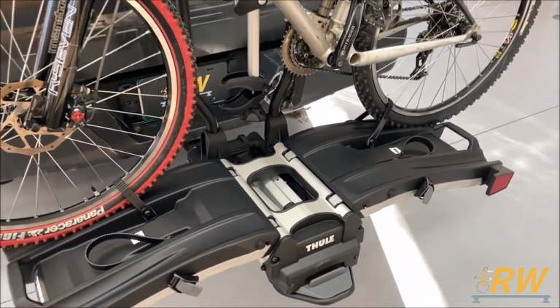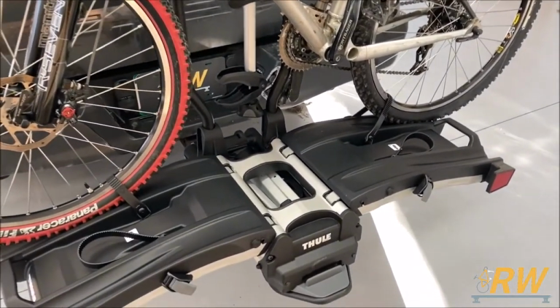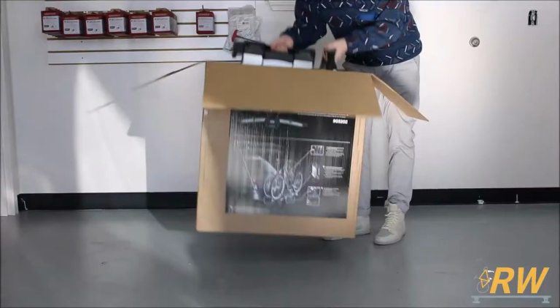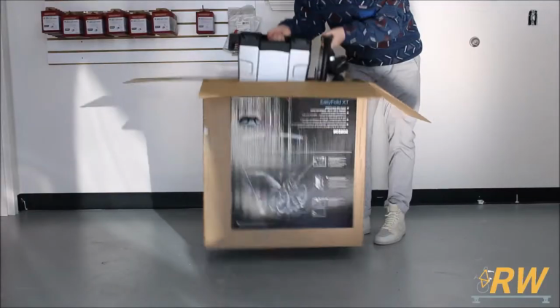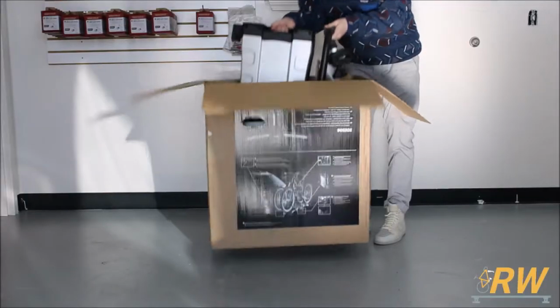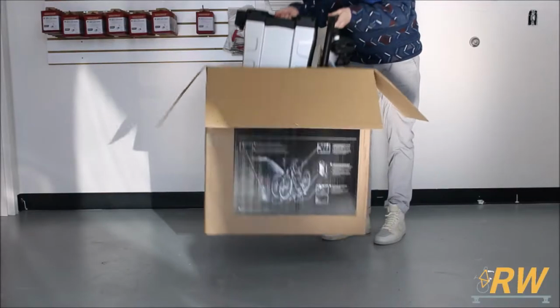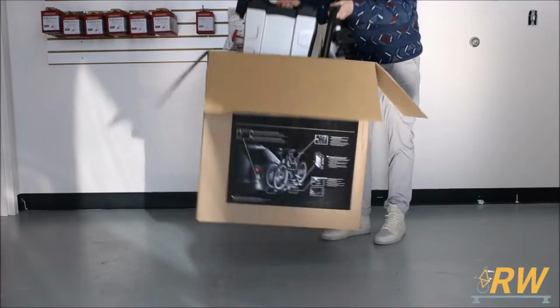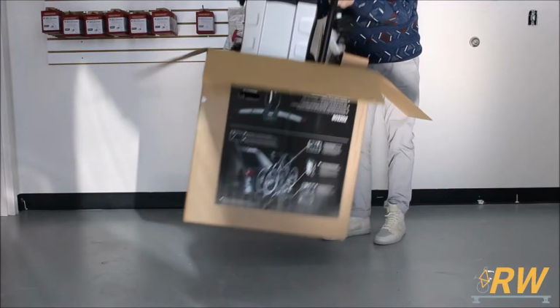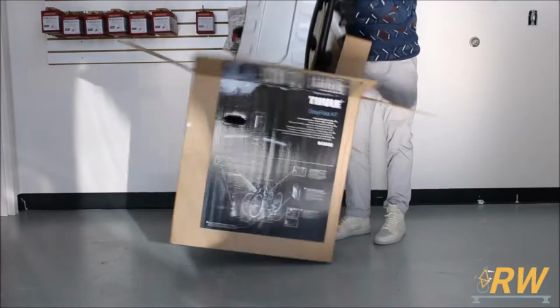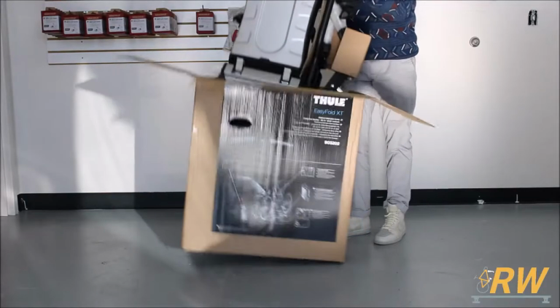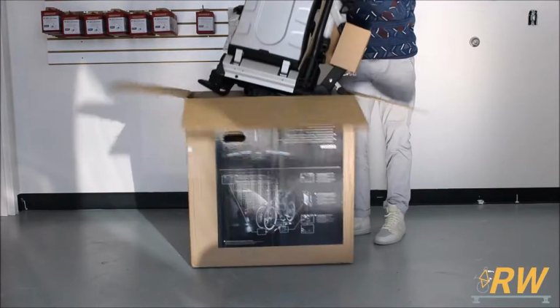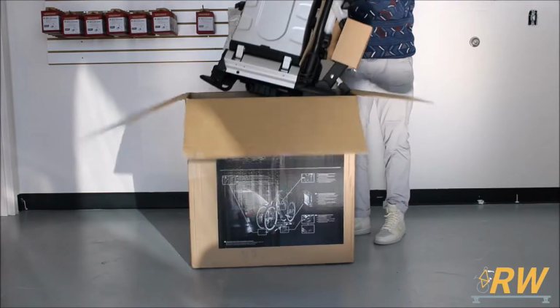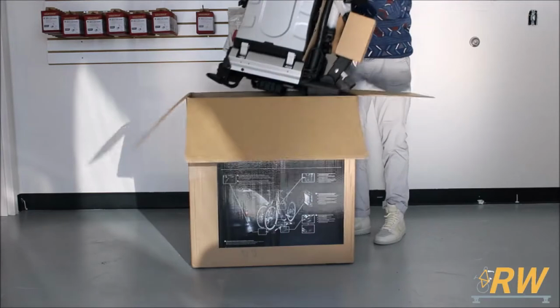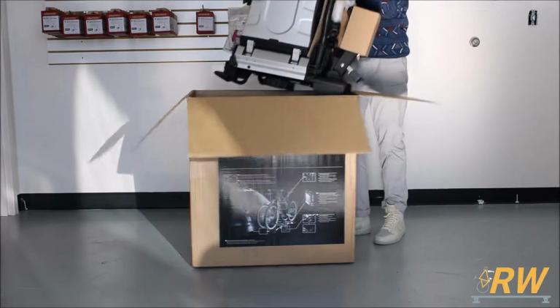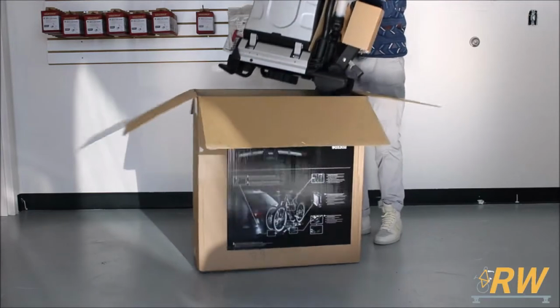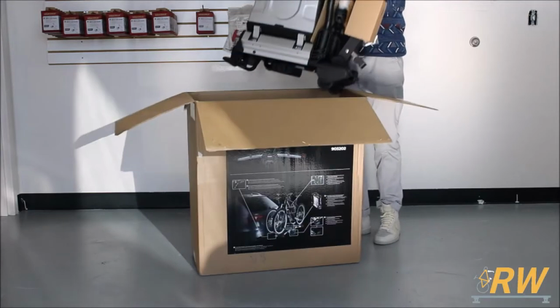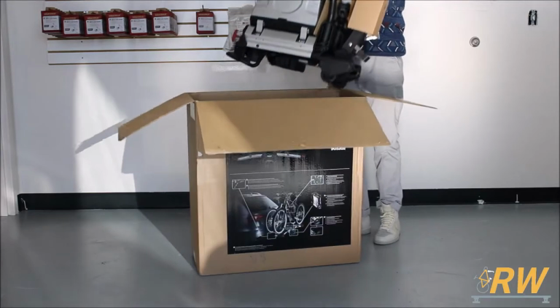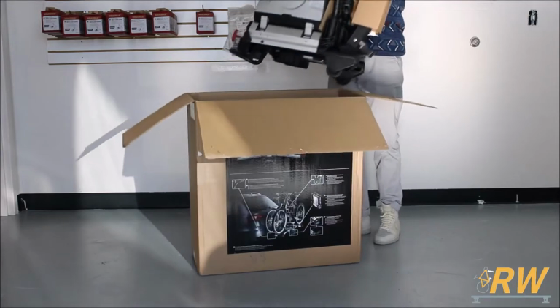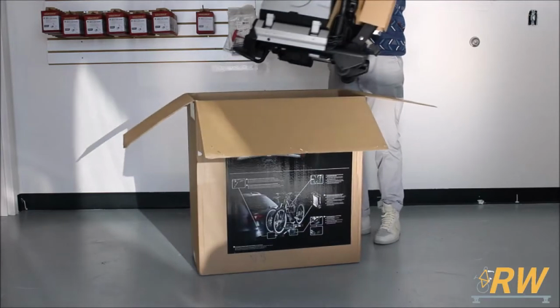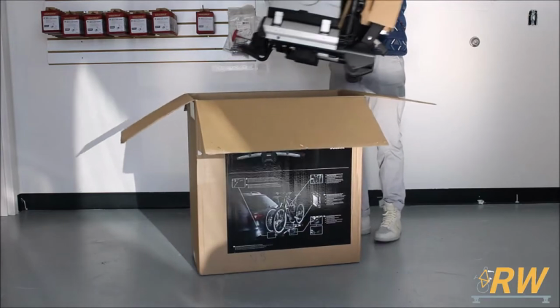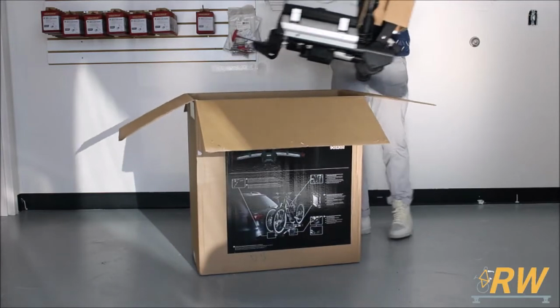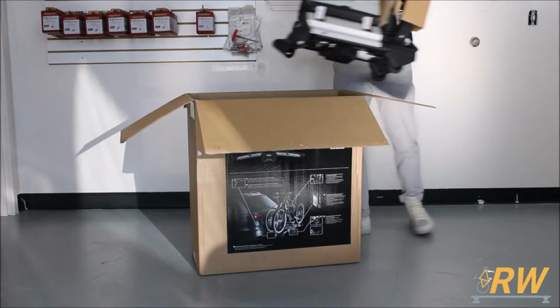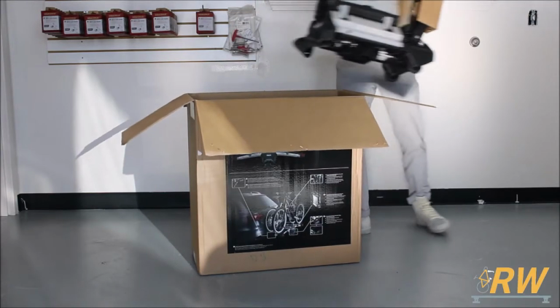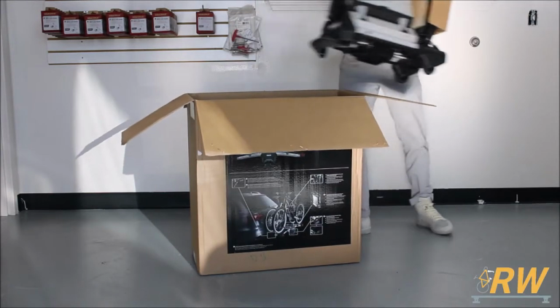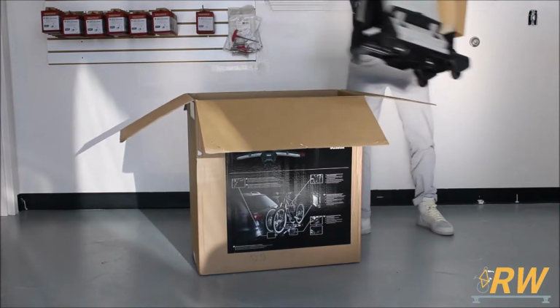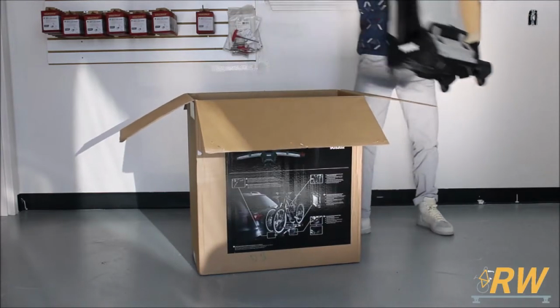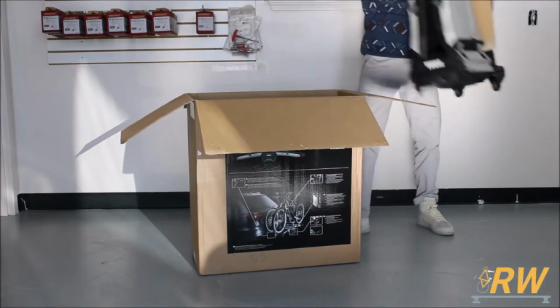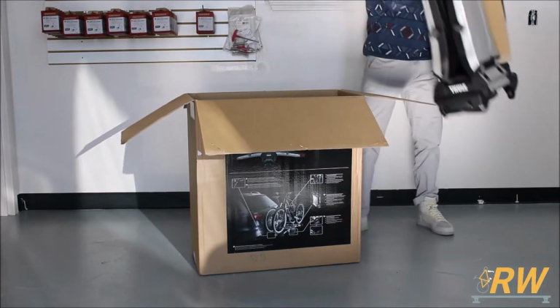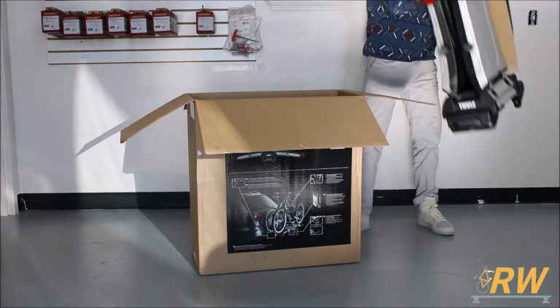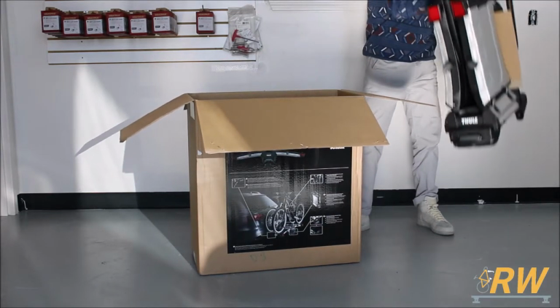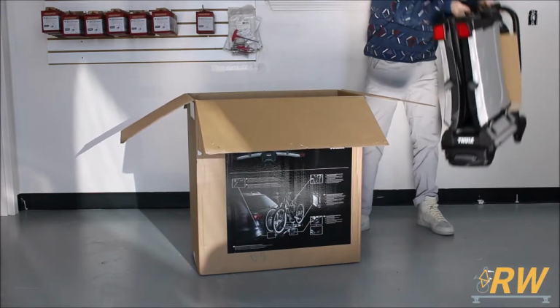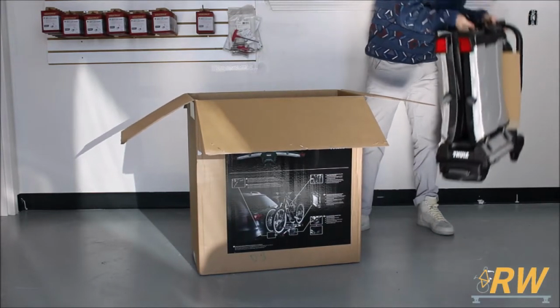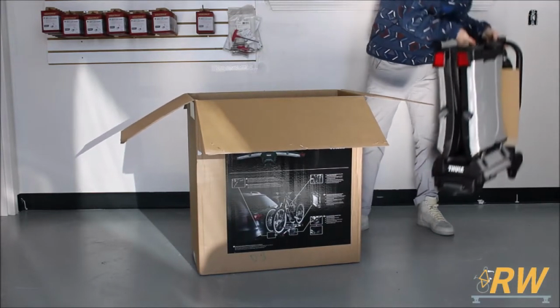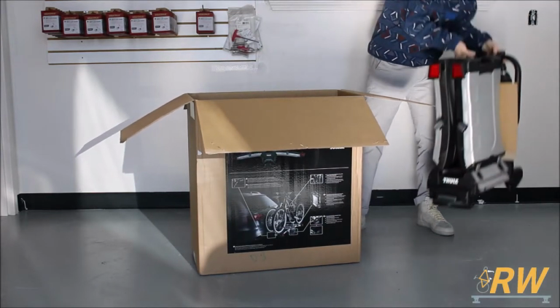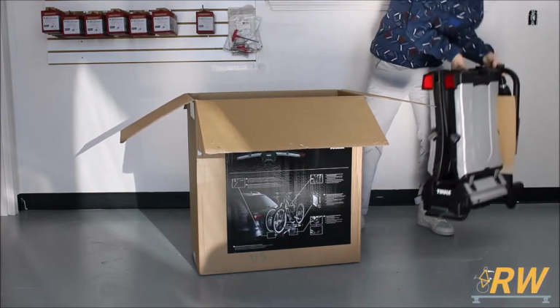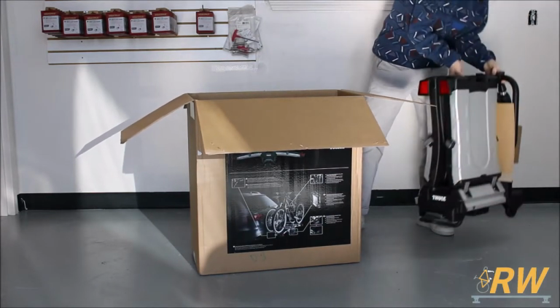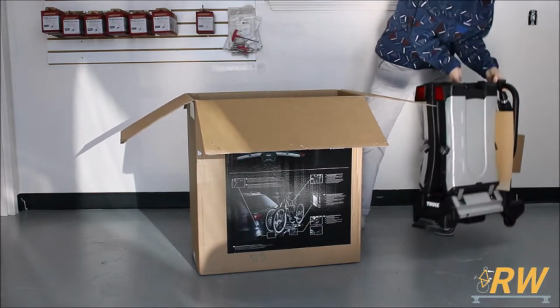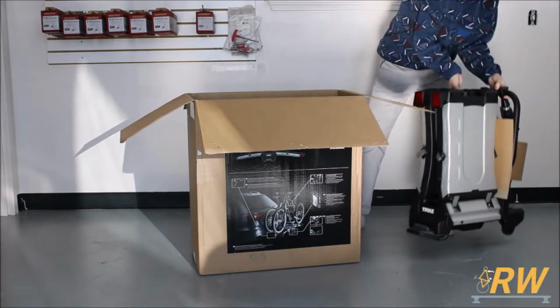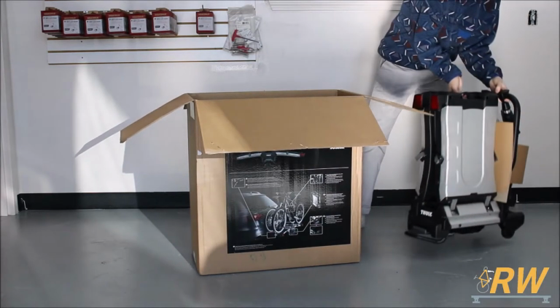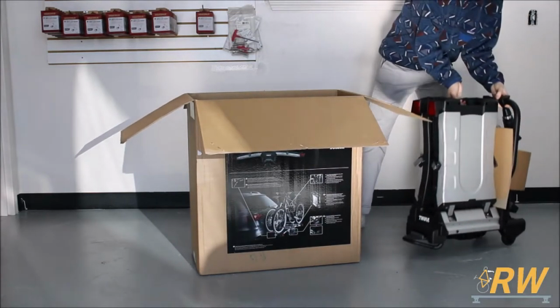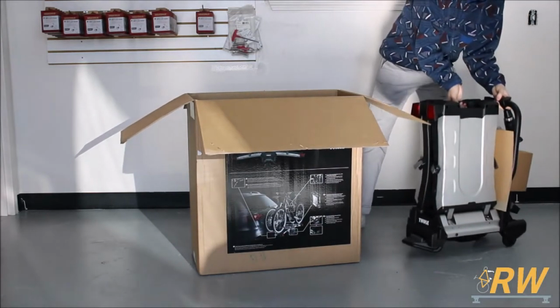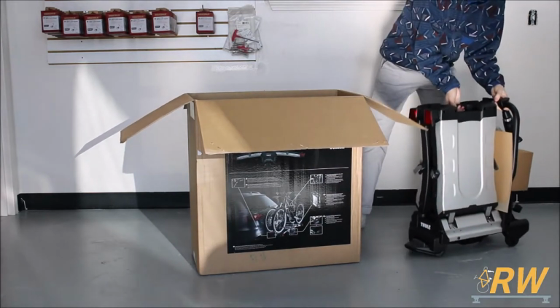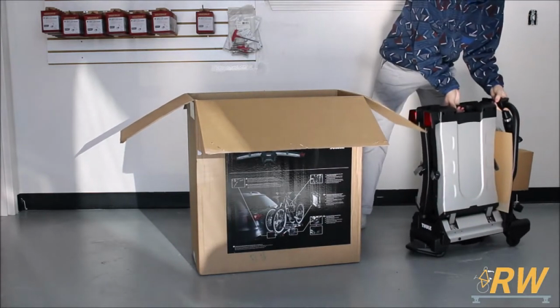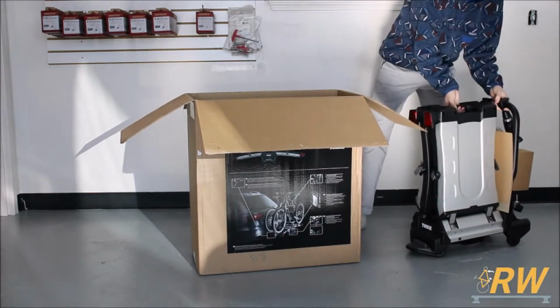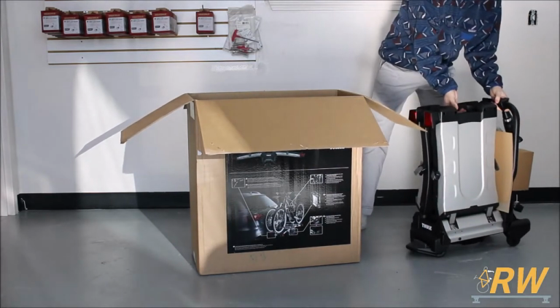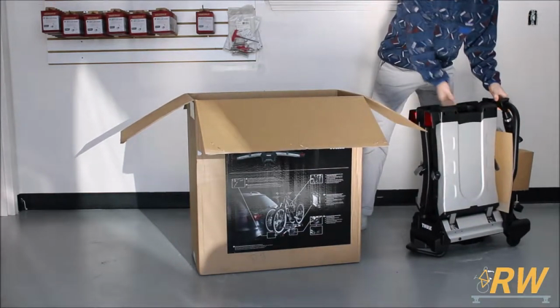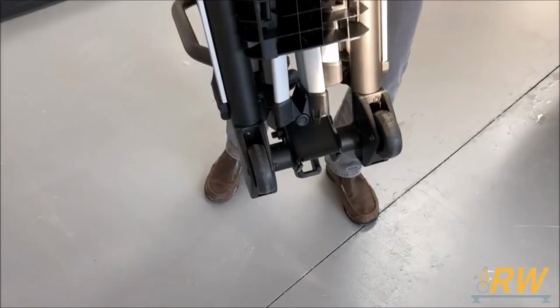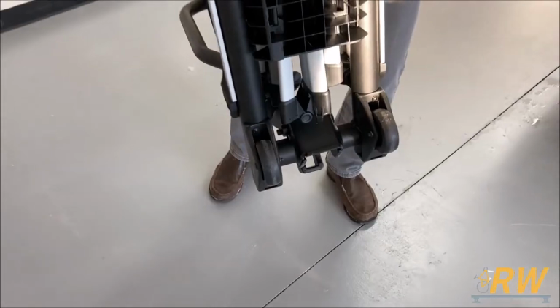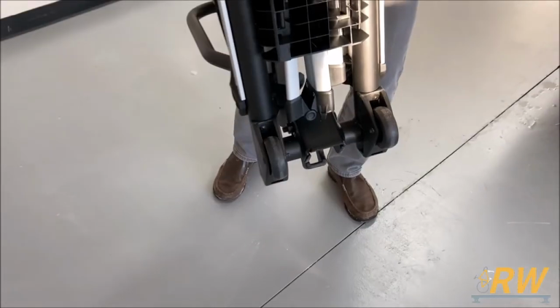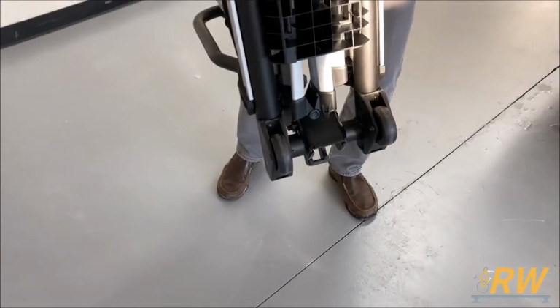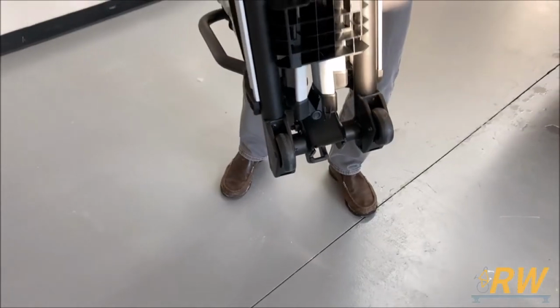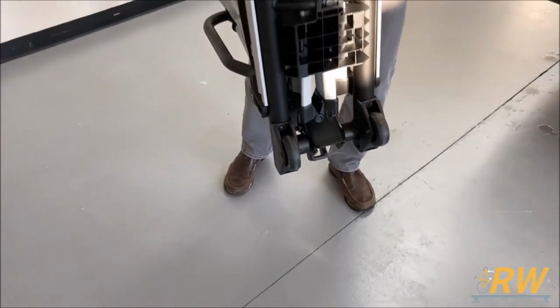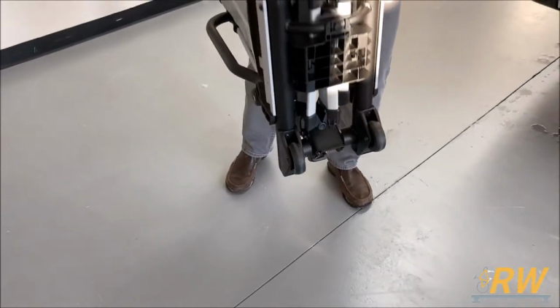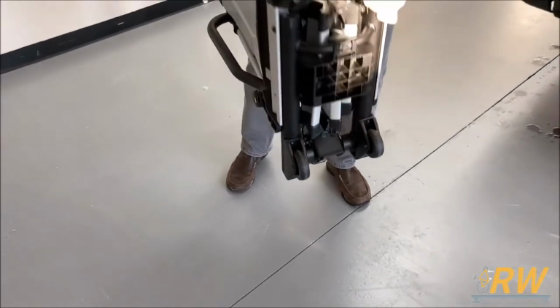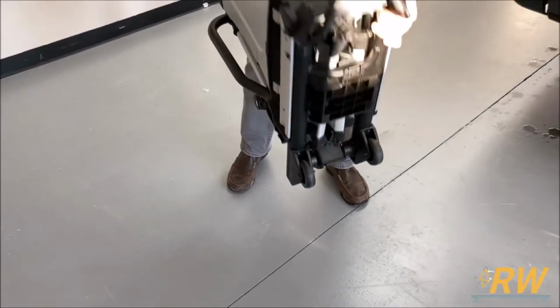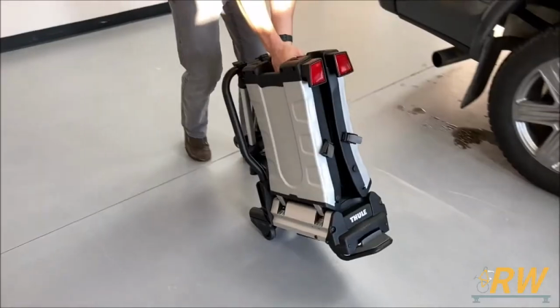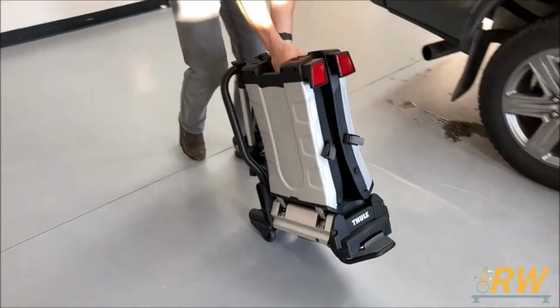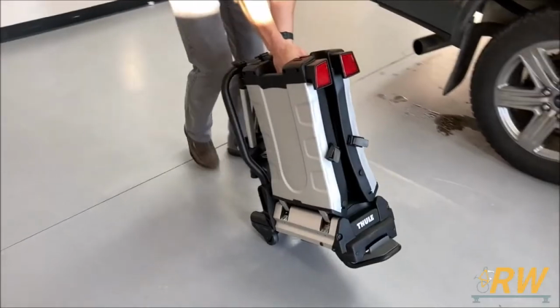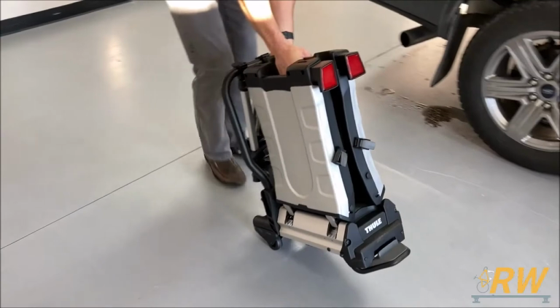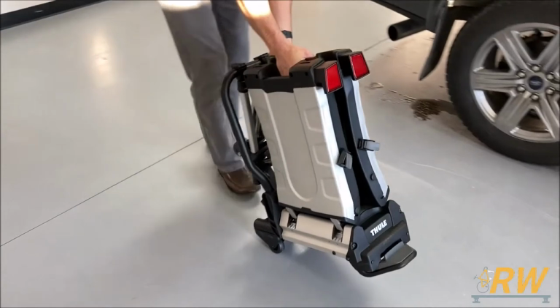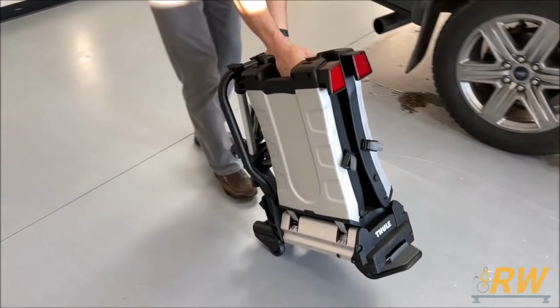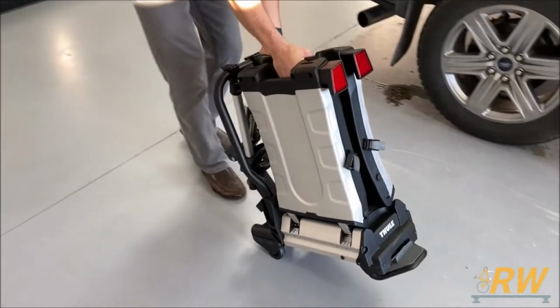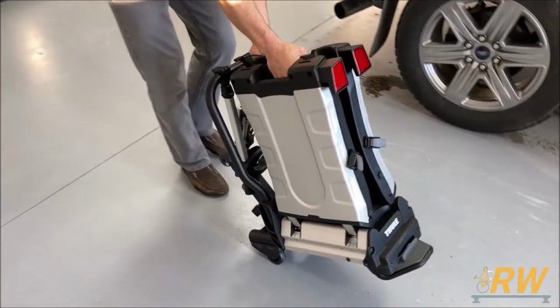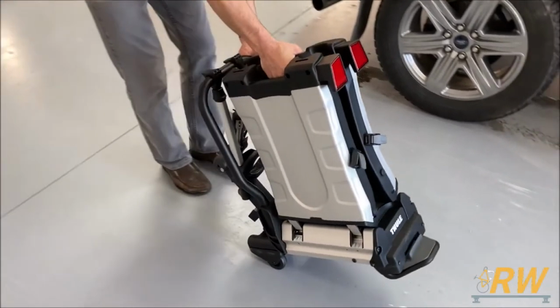Out of the box, the EZ Fold comes fully pre-assembled in its storage form. In this form, it can be wheeled around instead of lifting the rack.